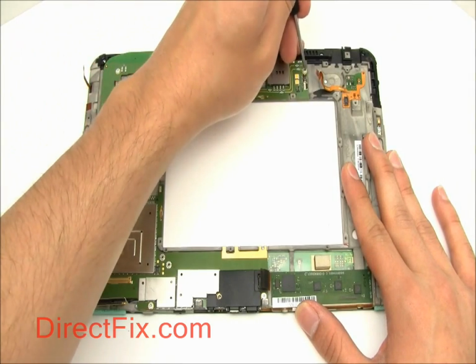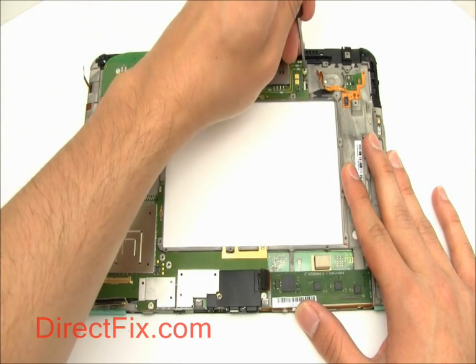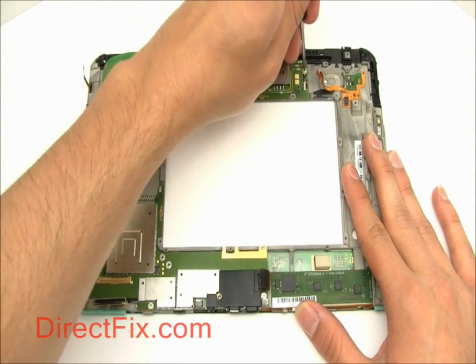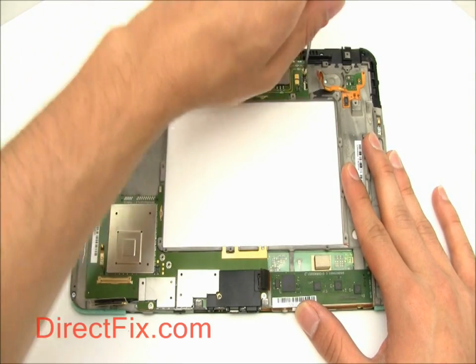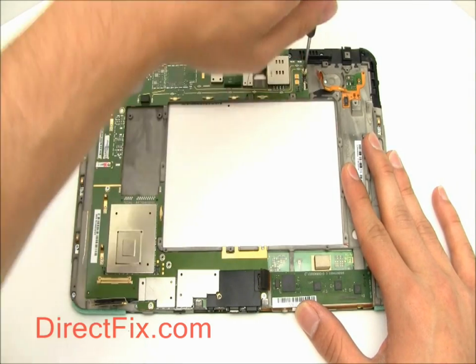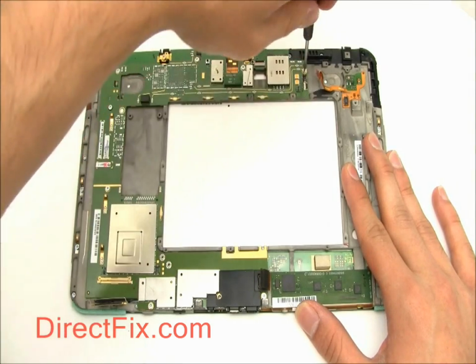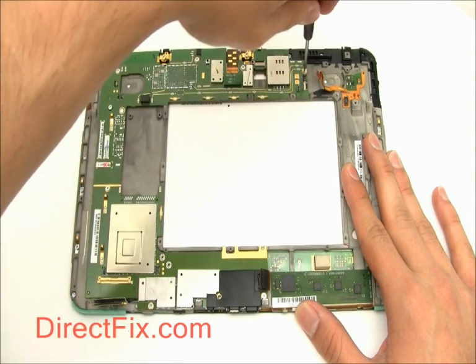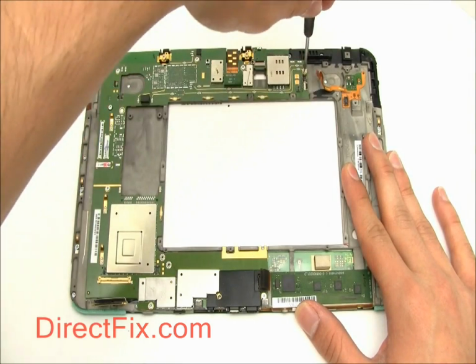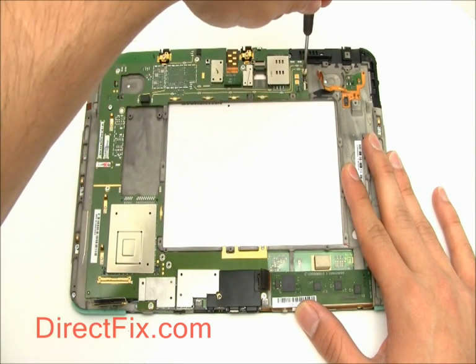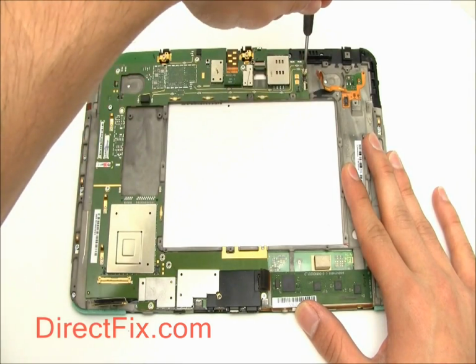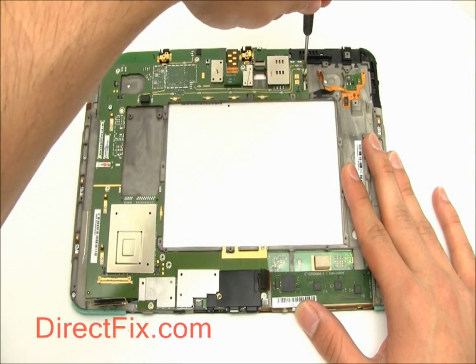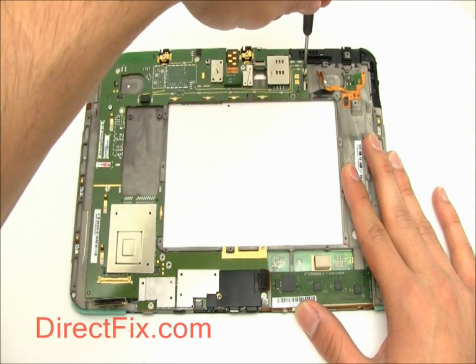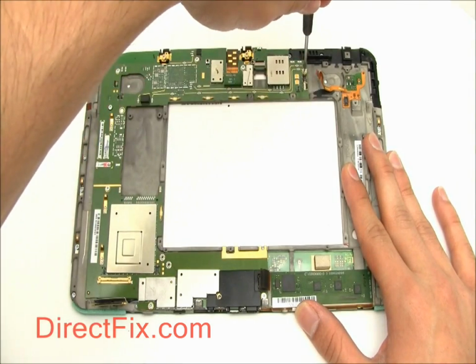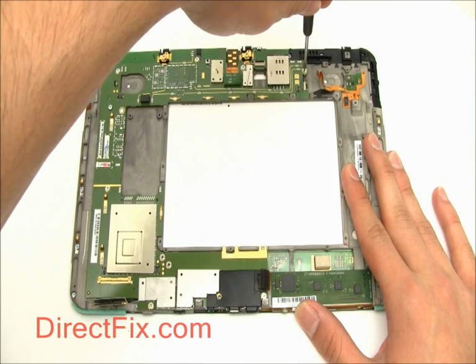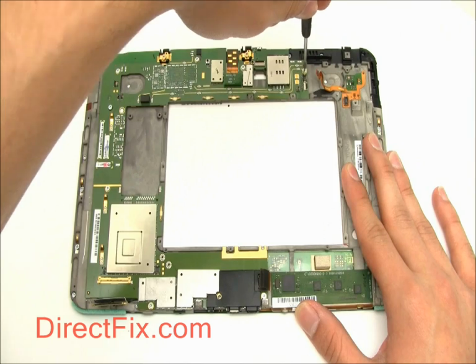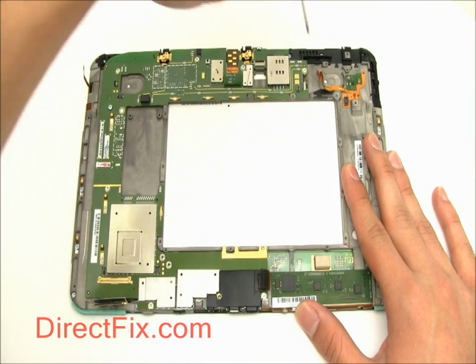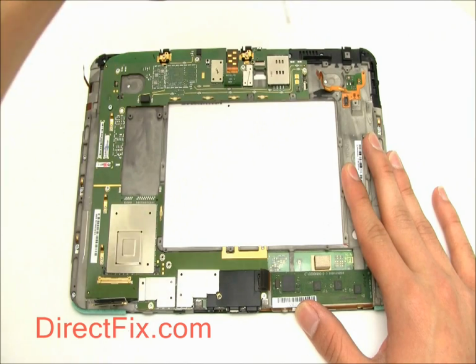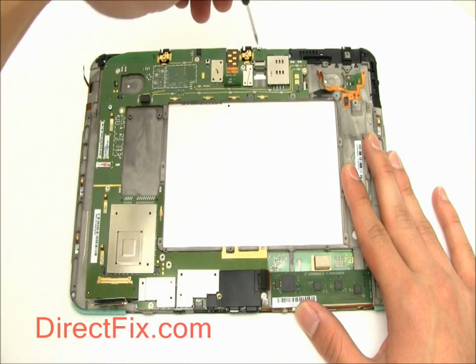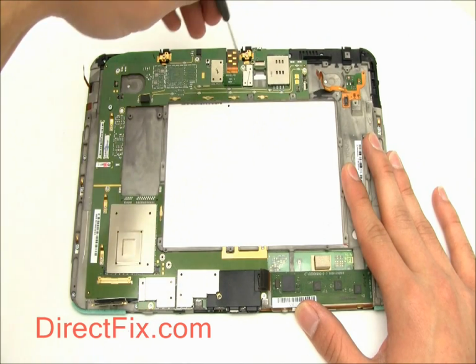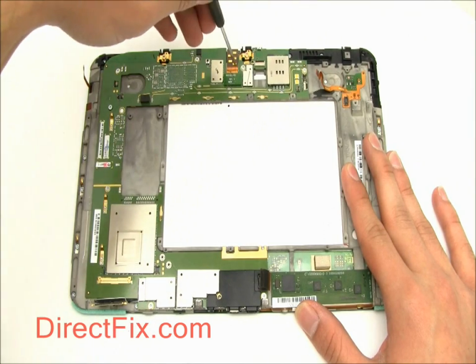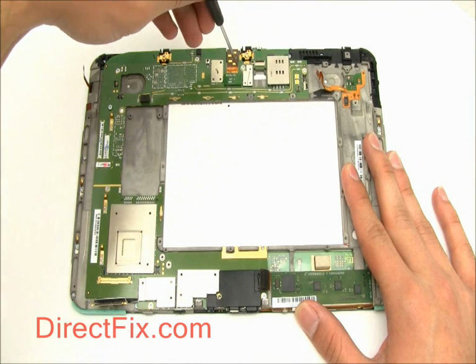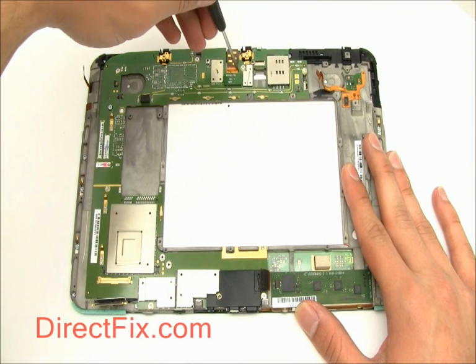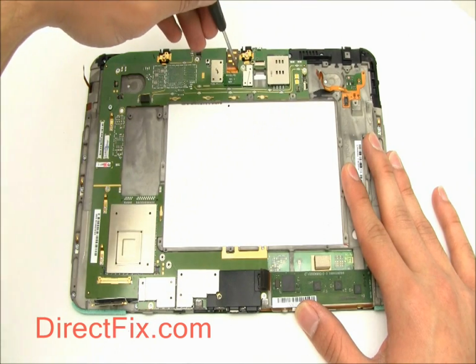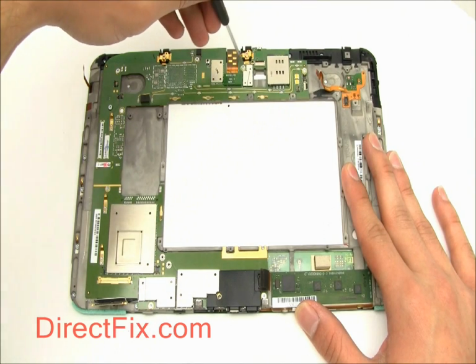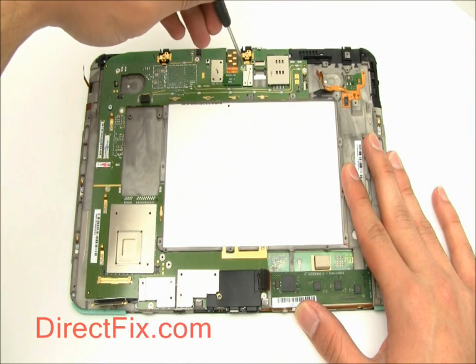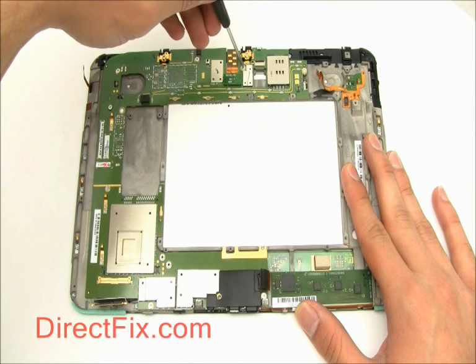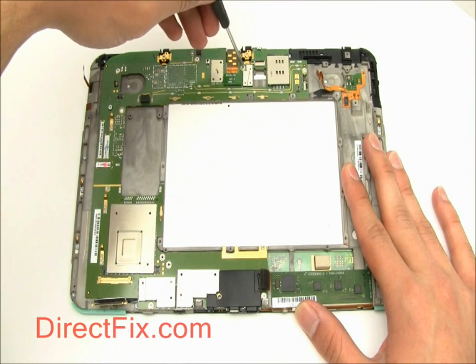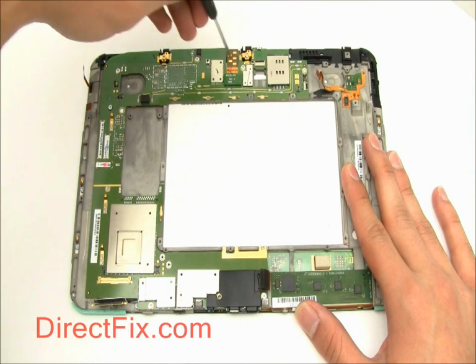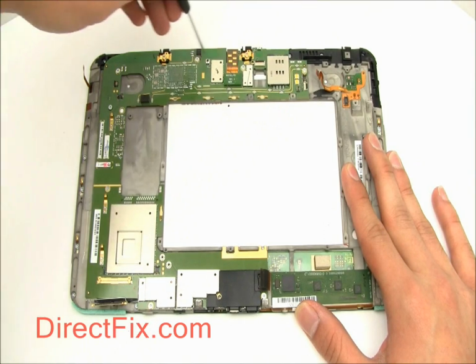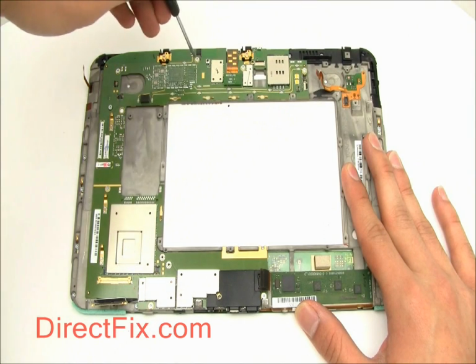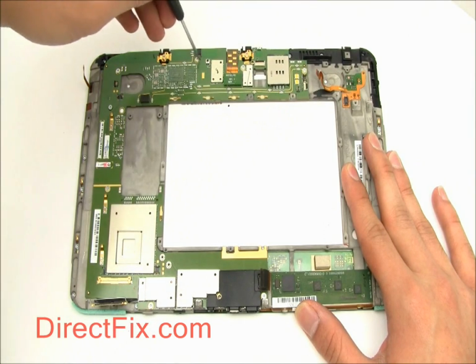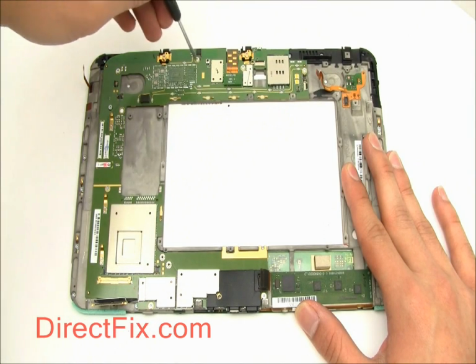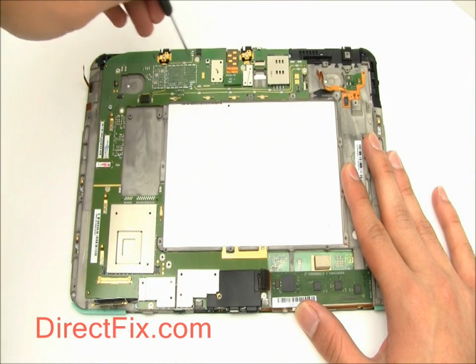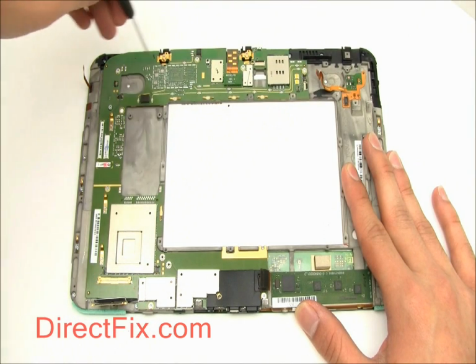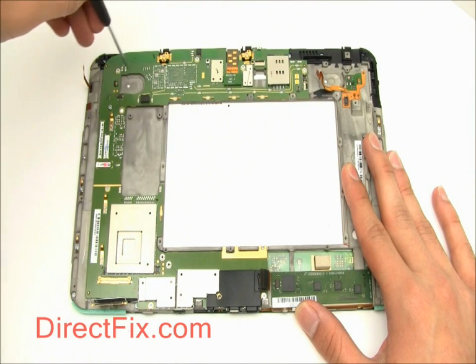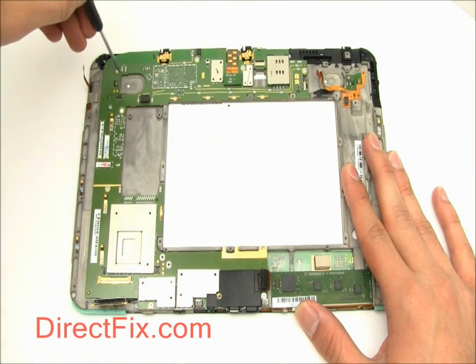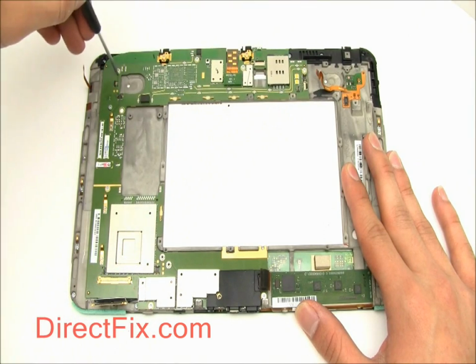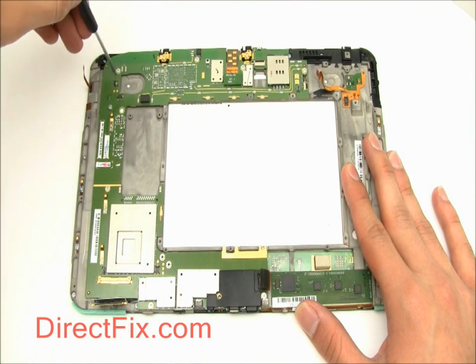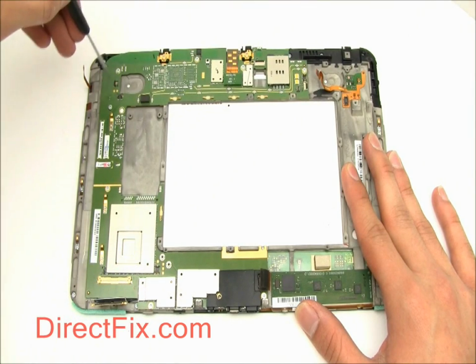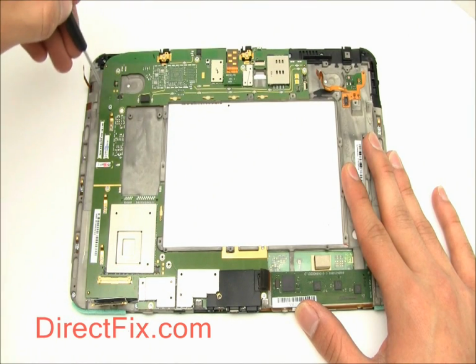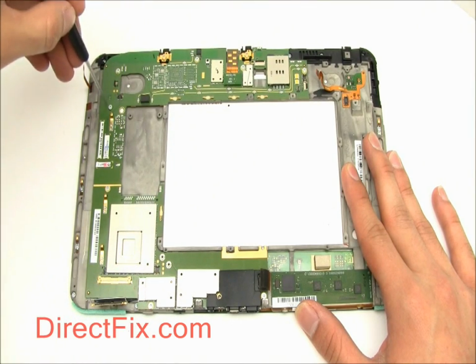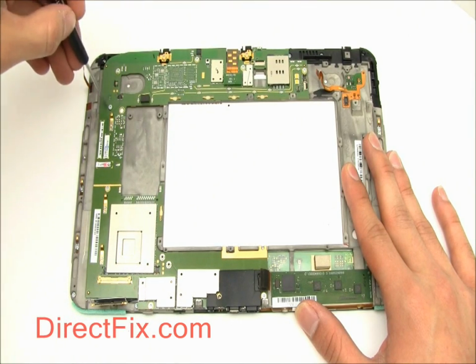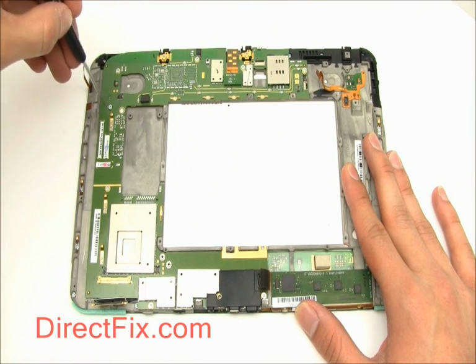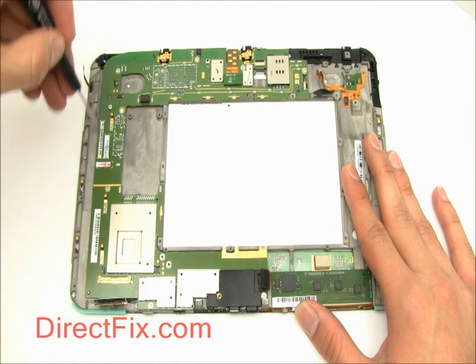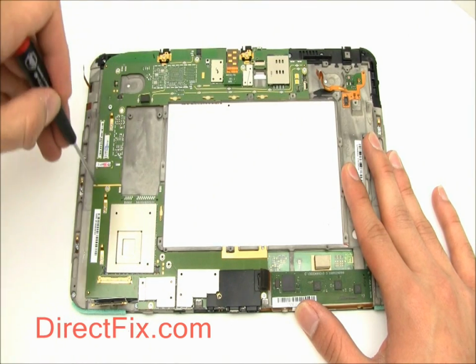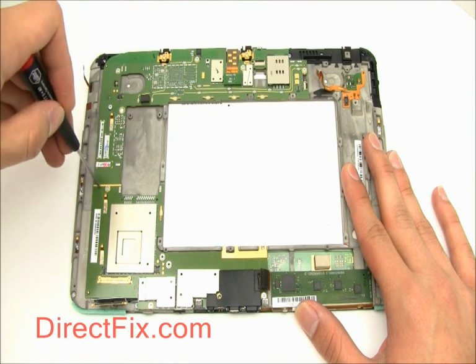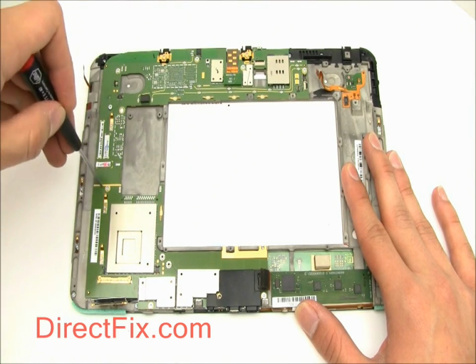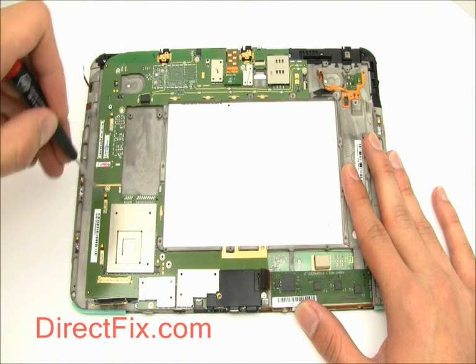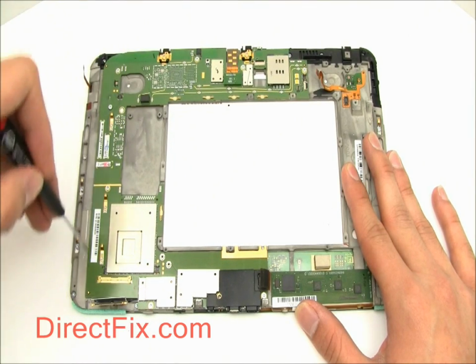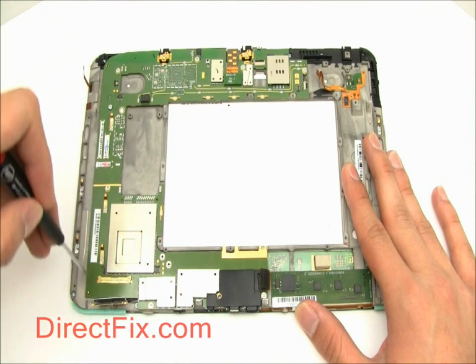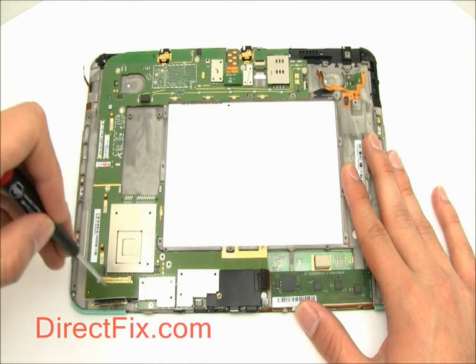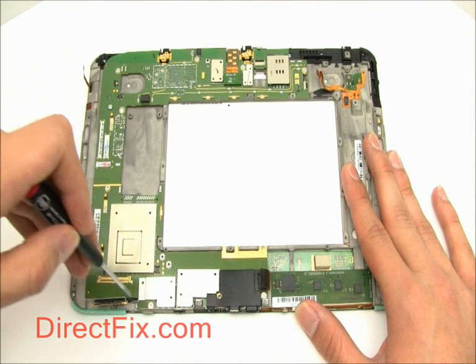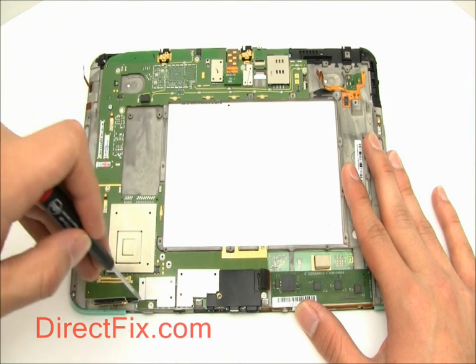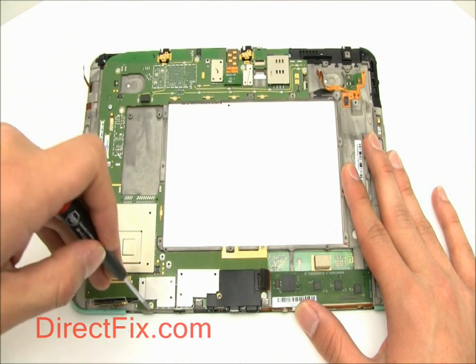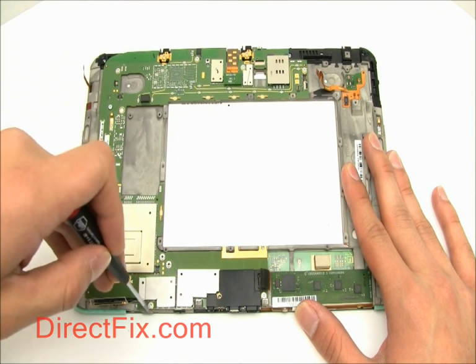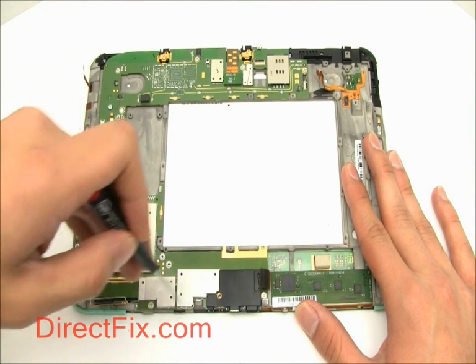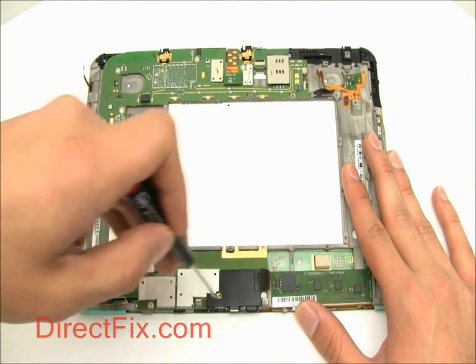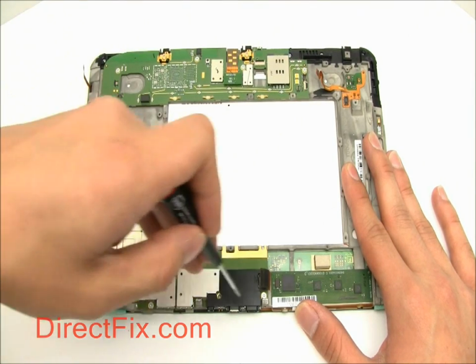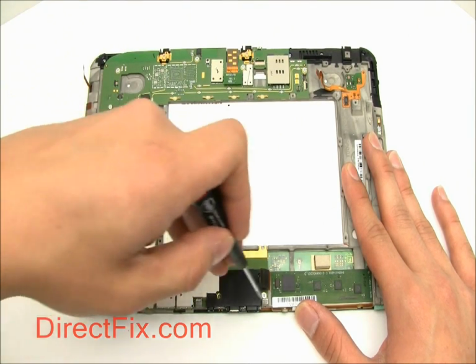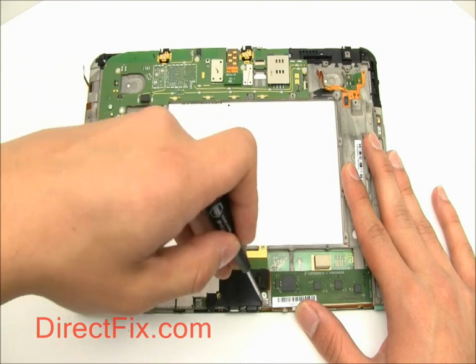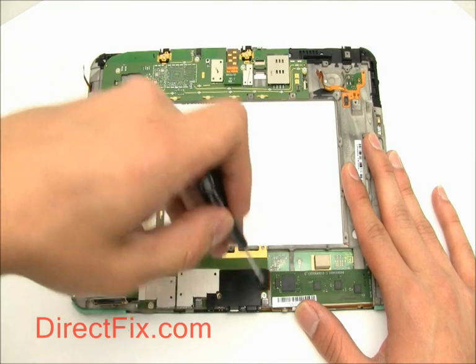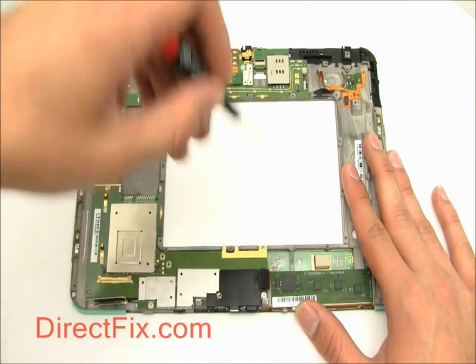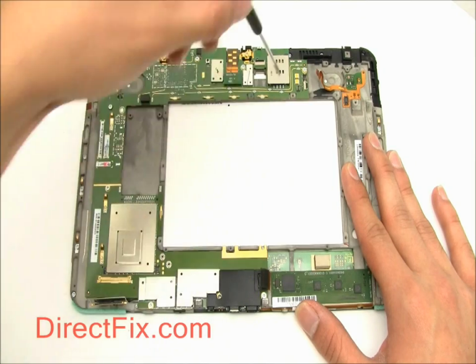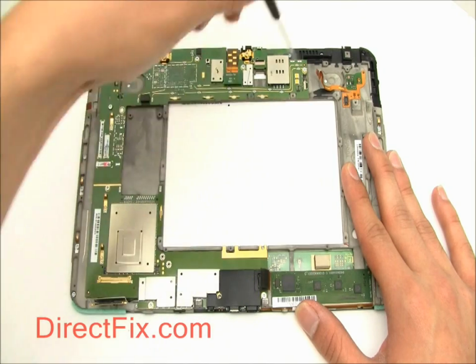There are ten screws that hold the motherboard into the unit. Two of these screws are gold and have a special bracket — they are along the top.